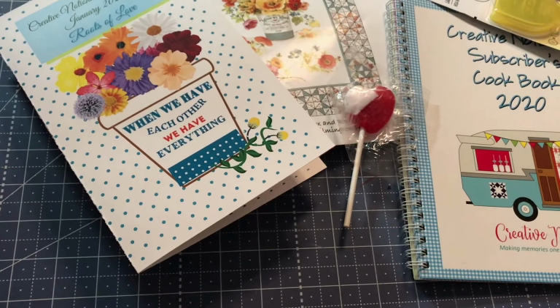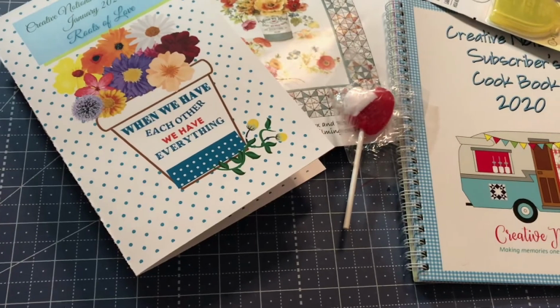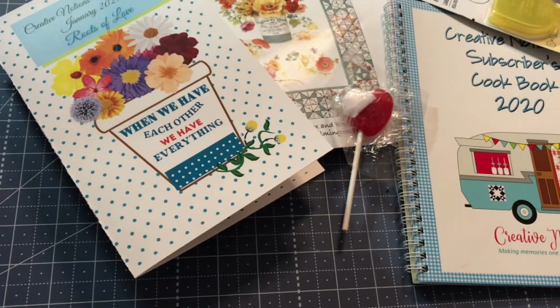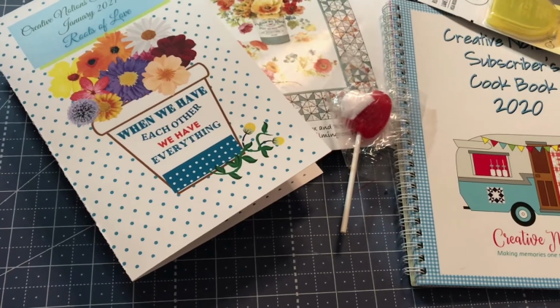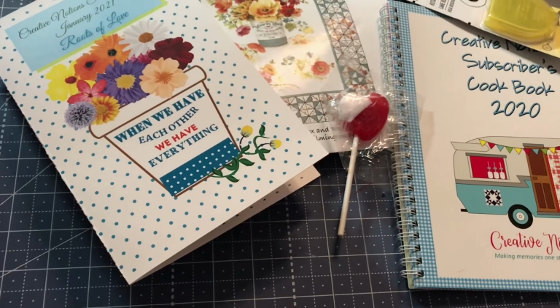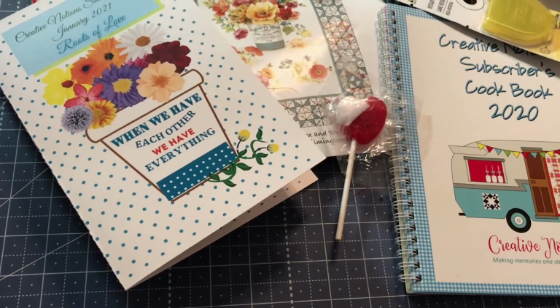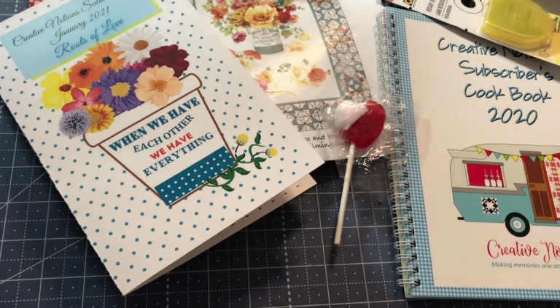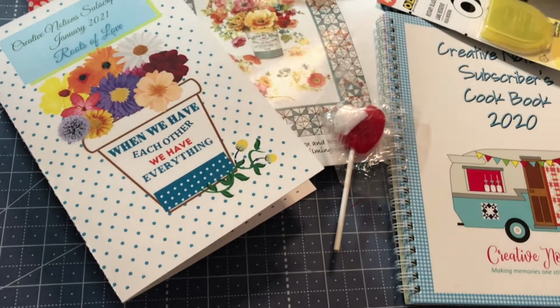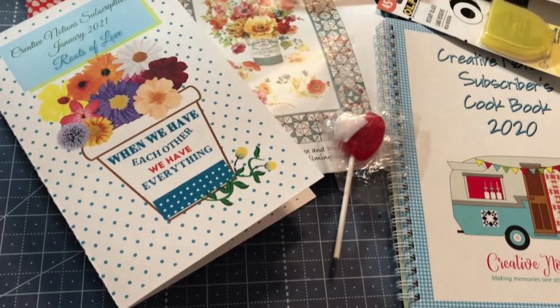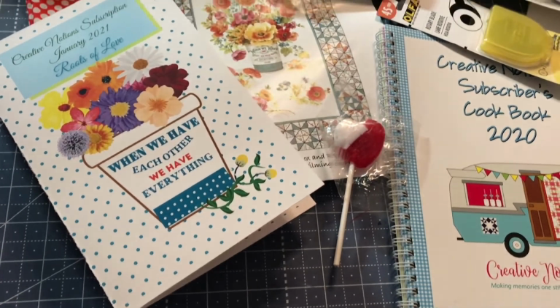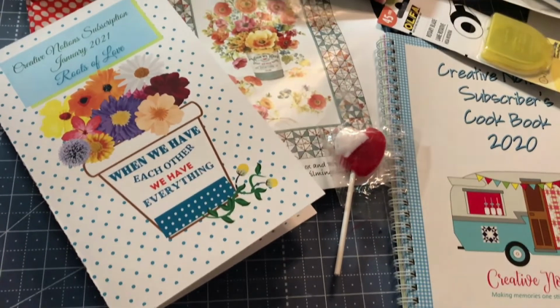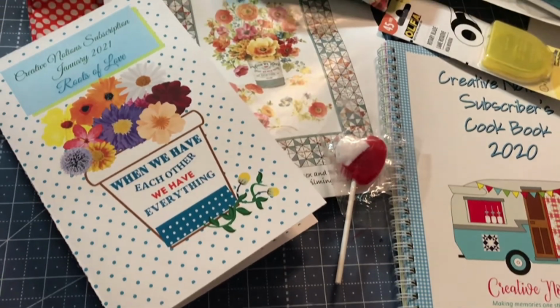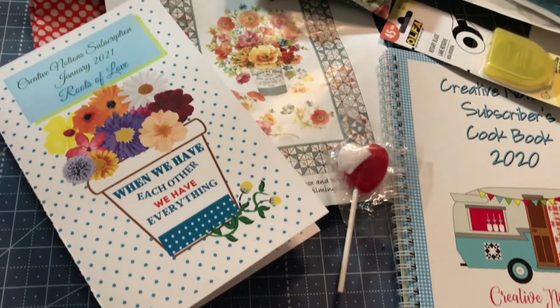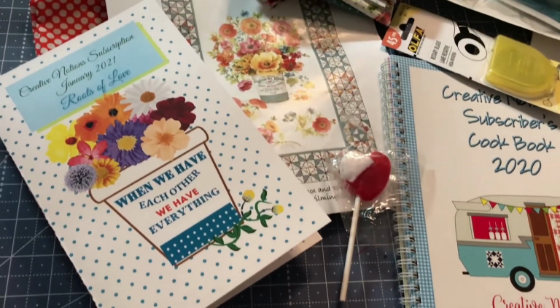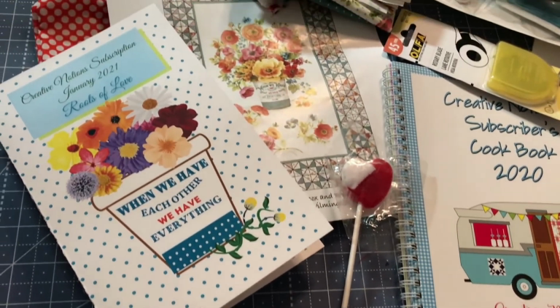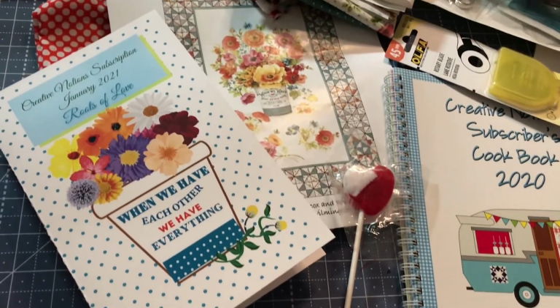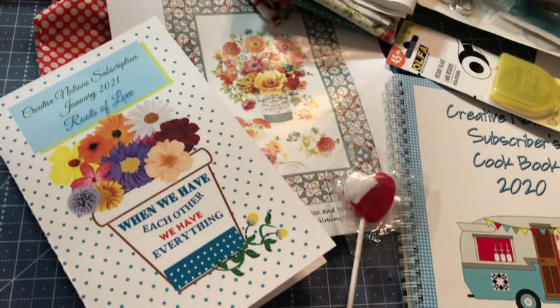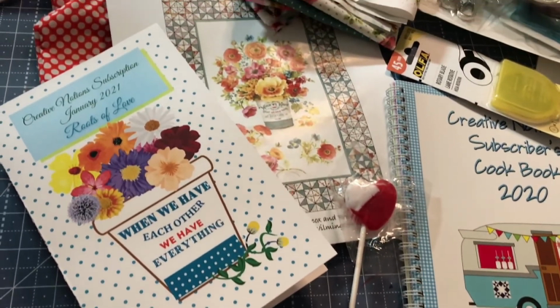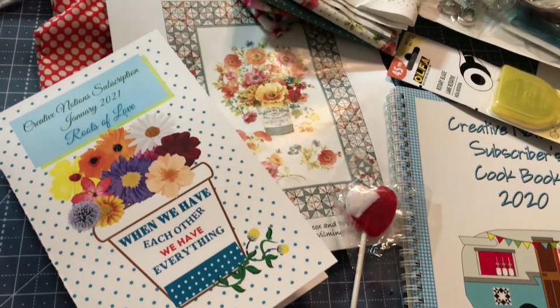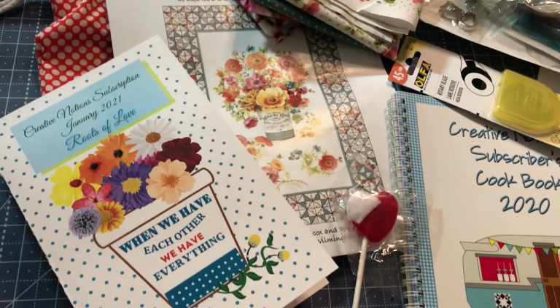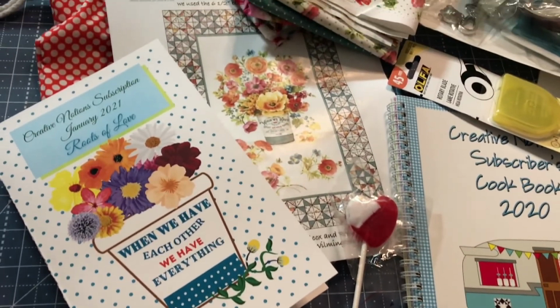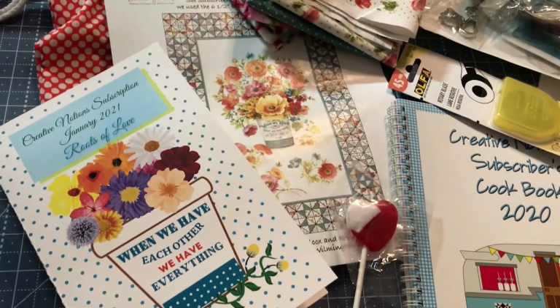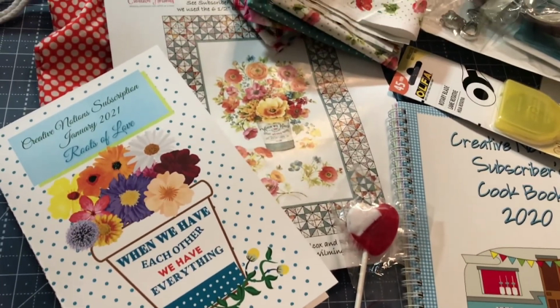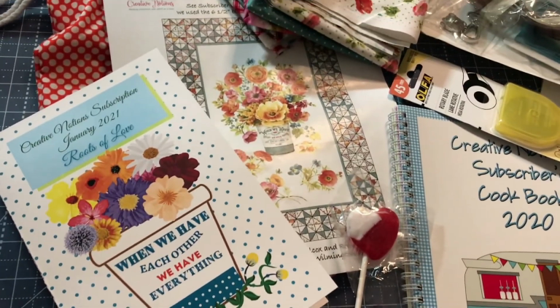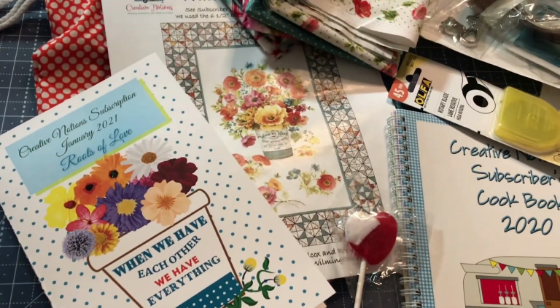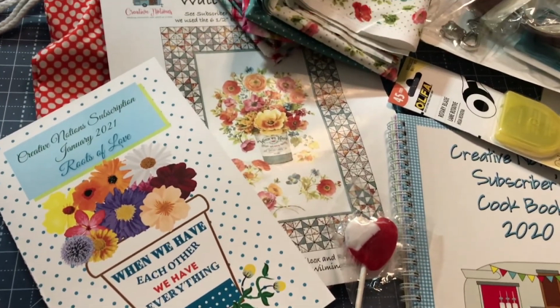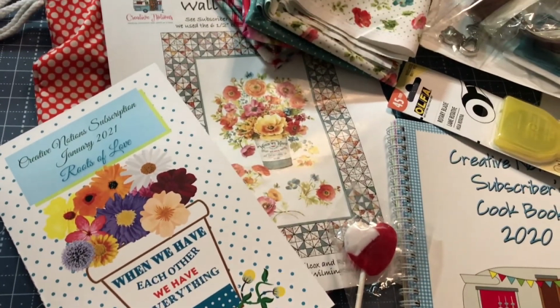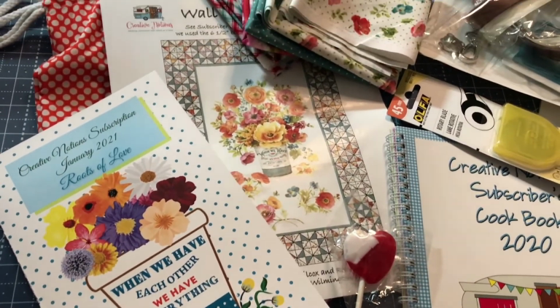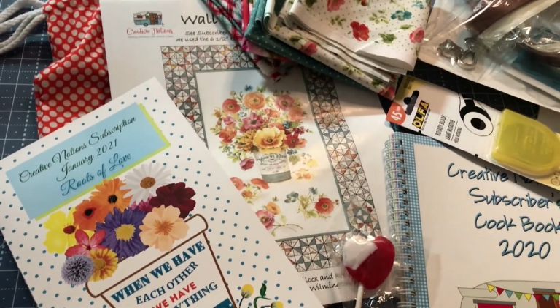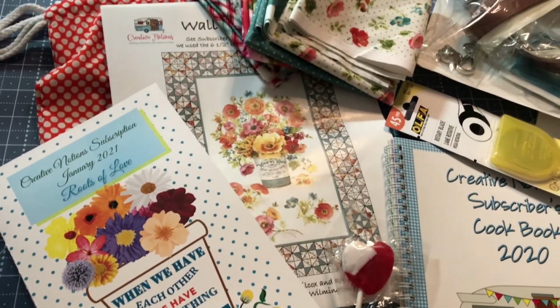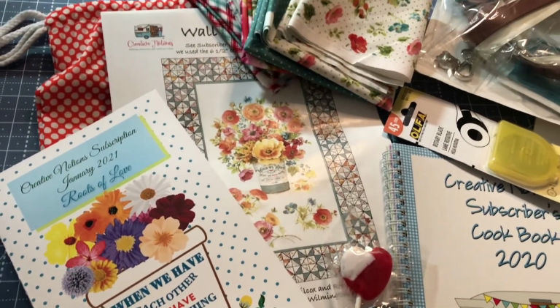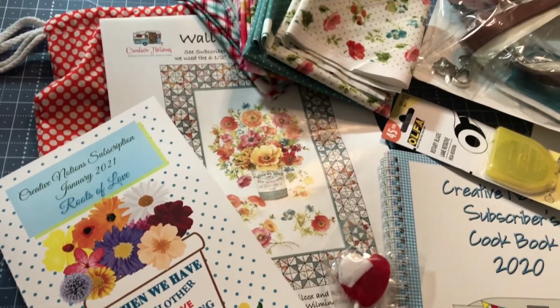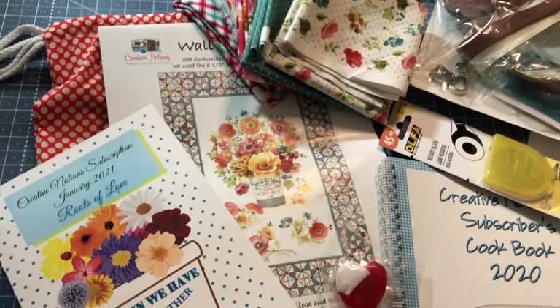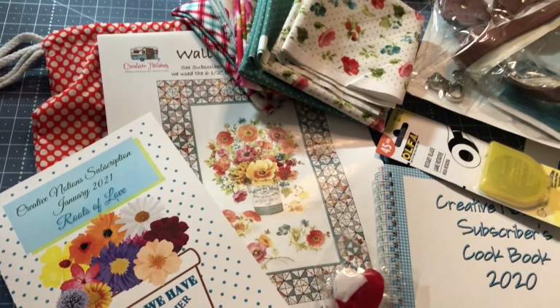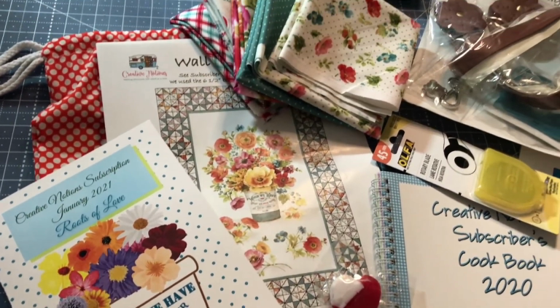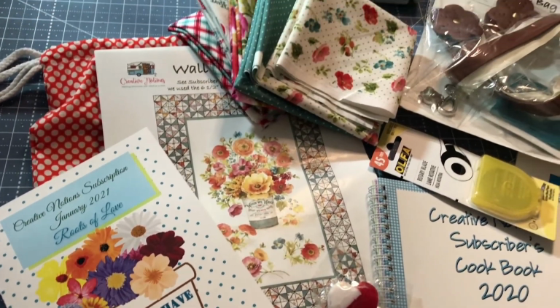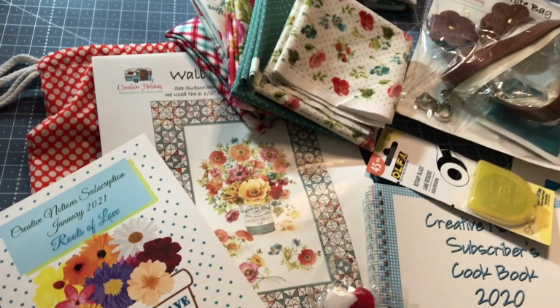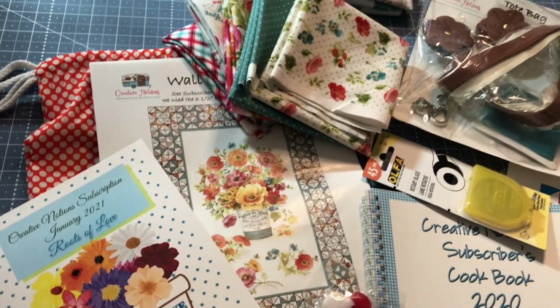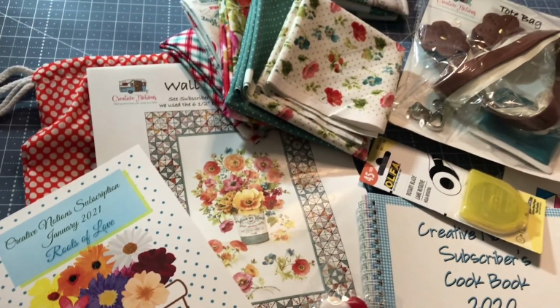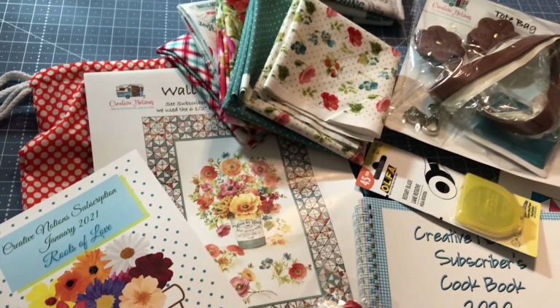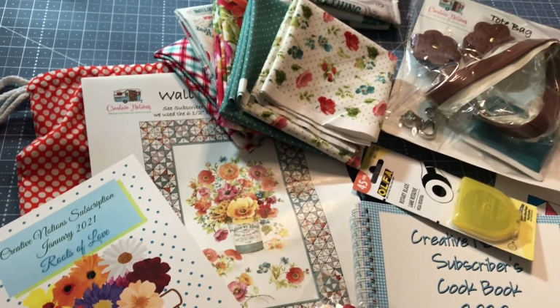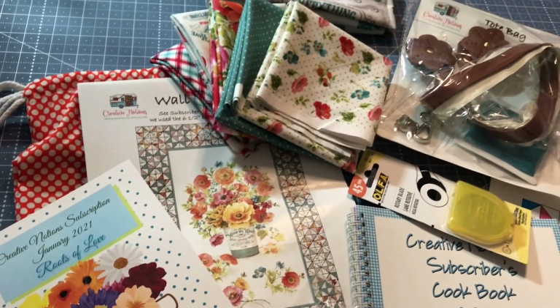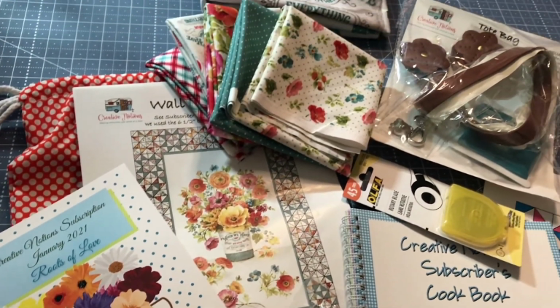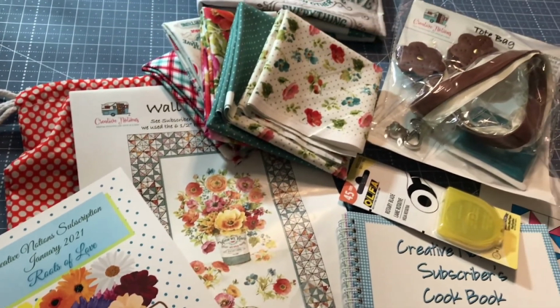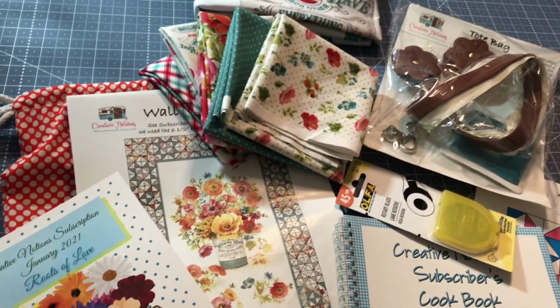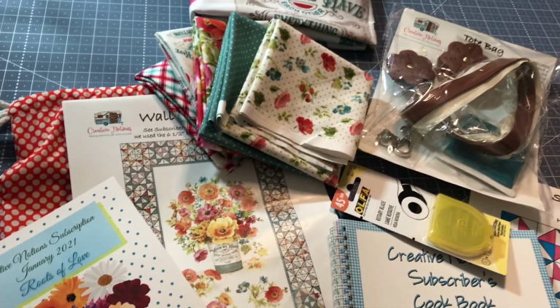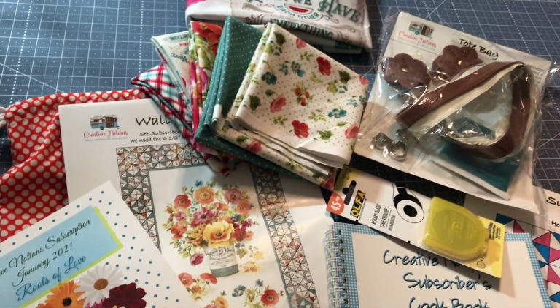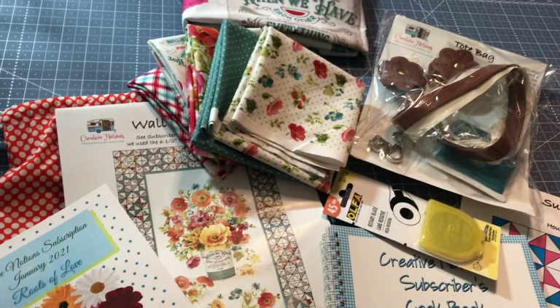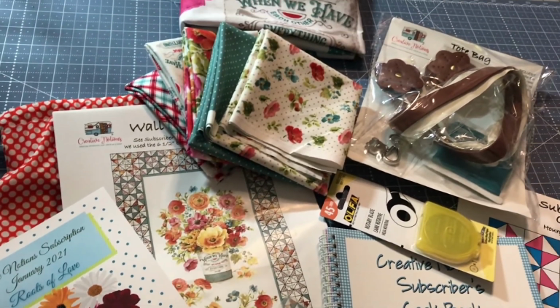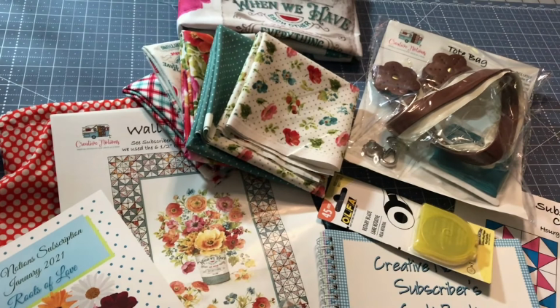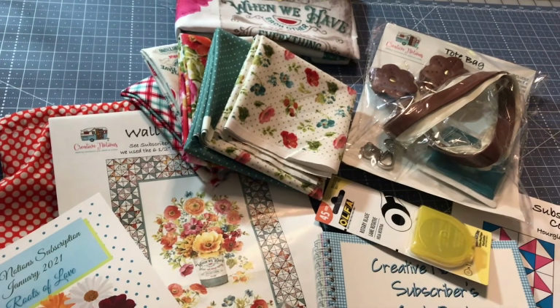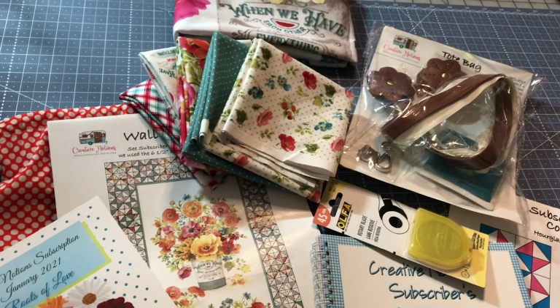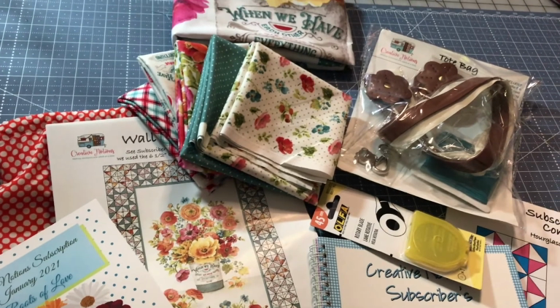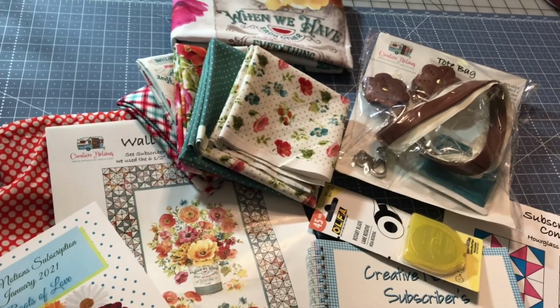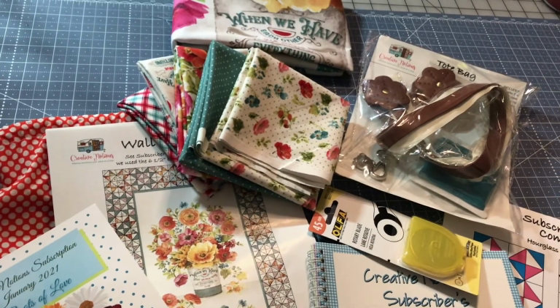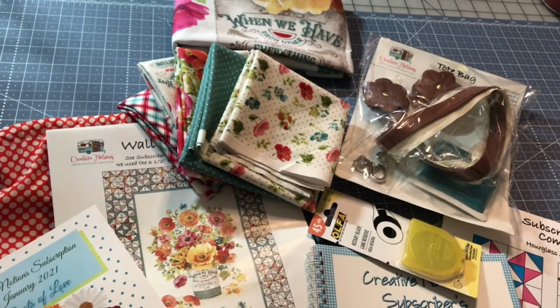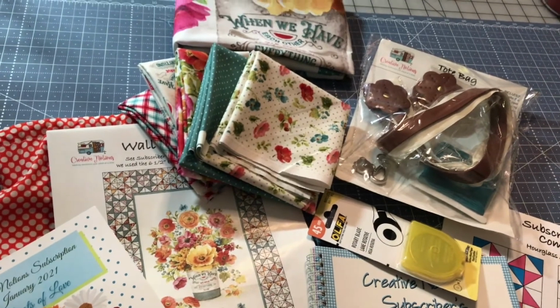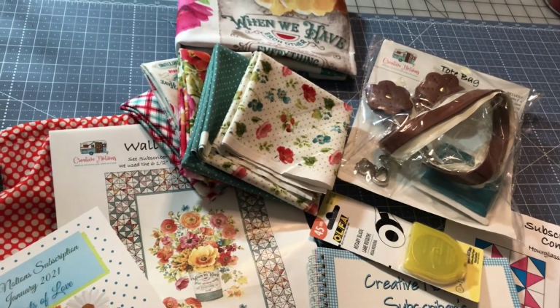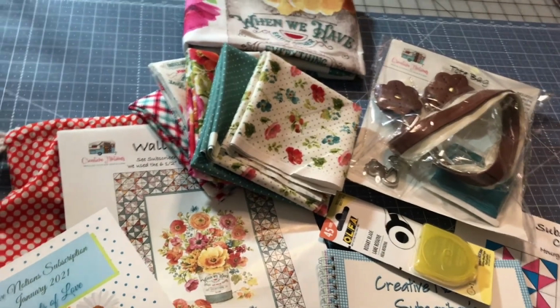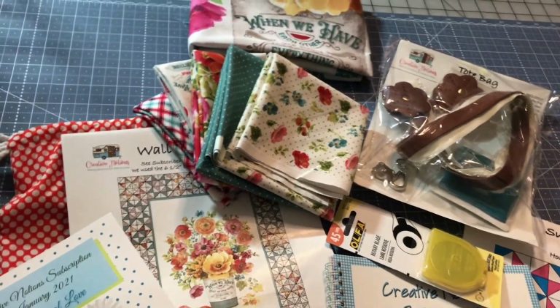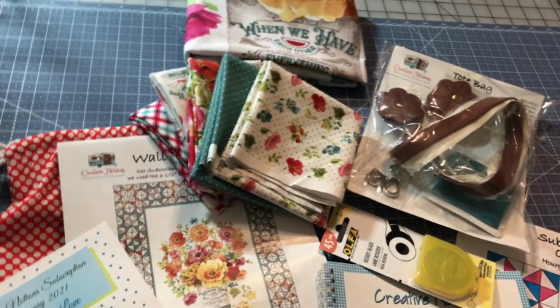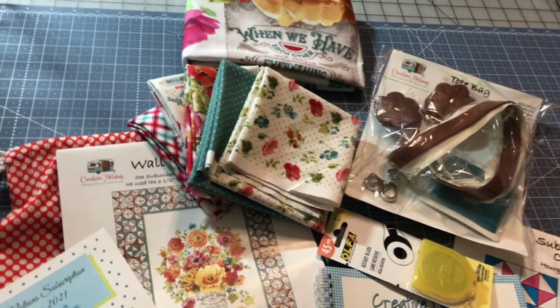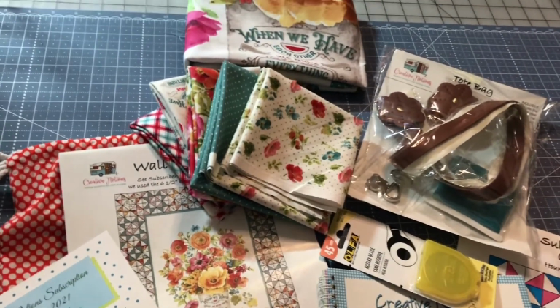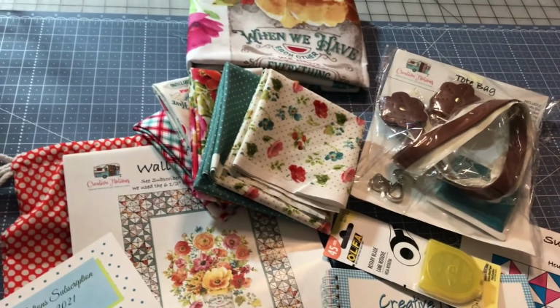Here's everything laid out on the table so you guys can see it in case you missed anything — beautiful fat quarters.